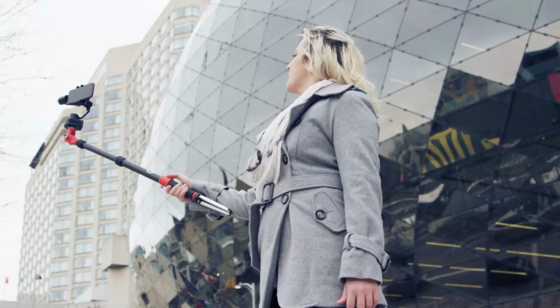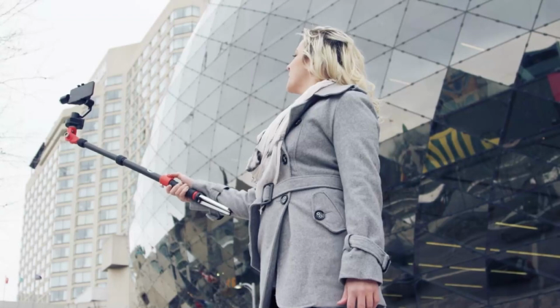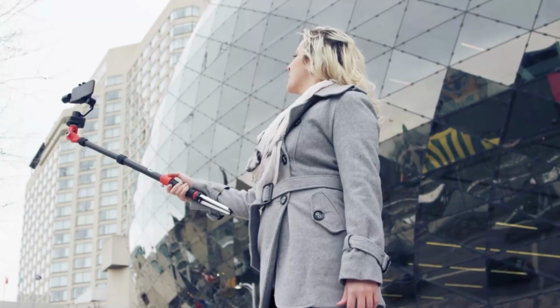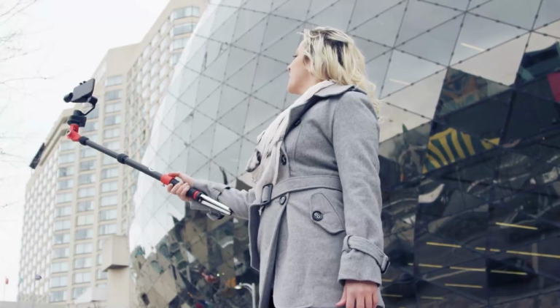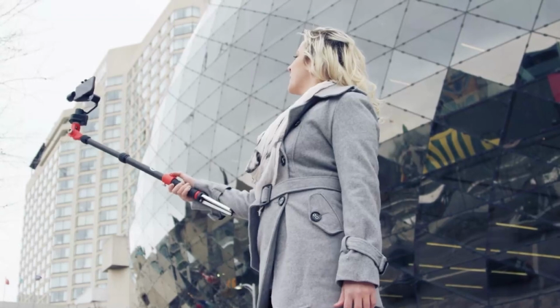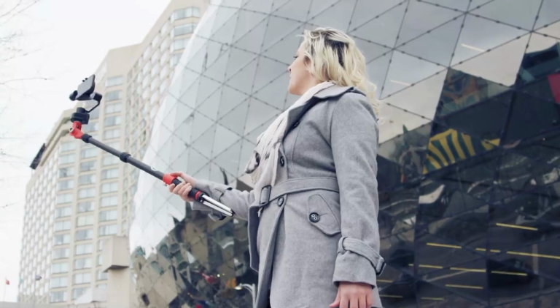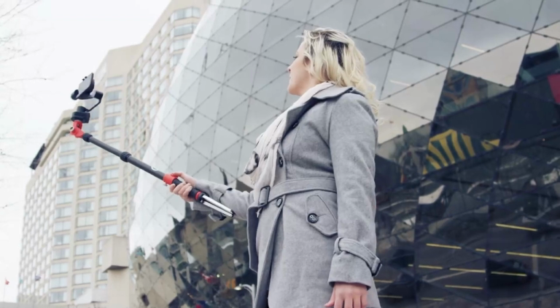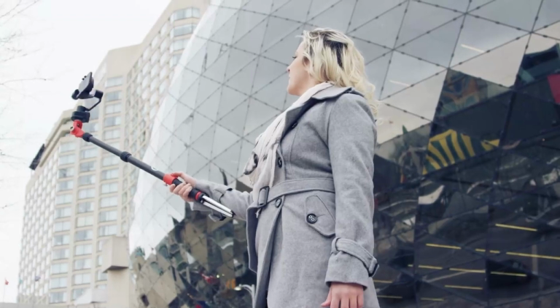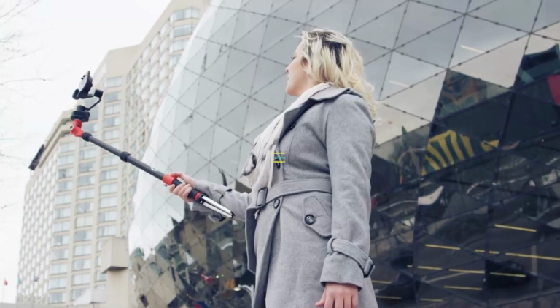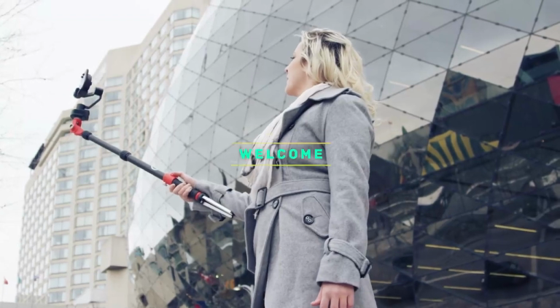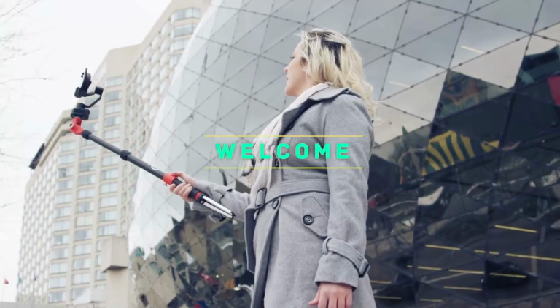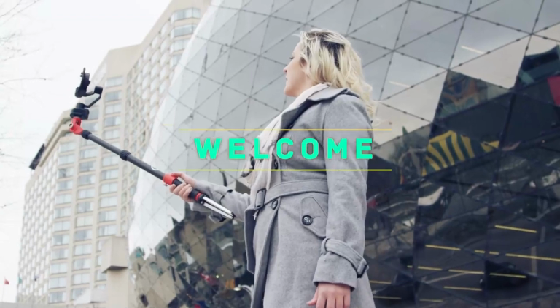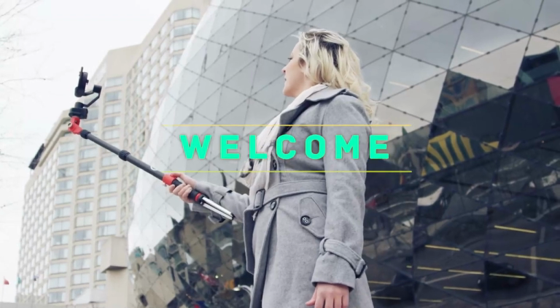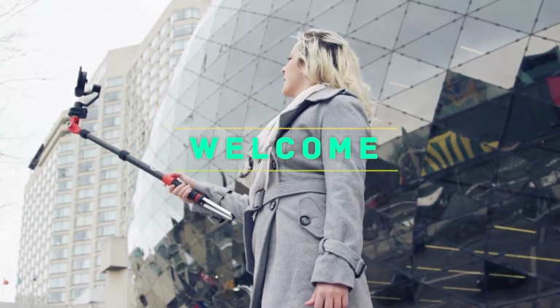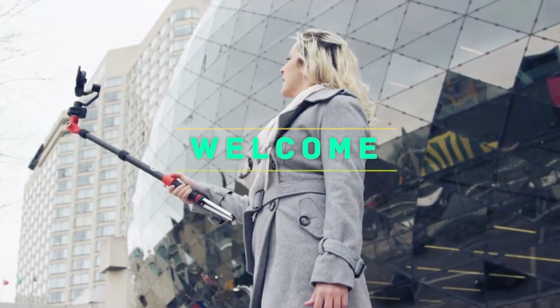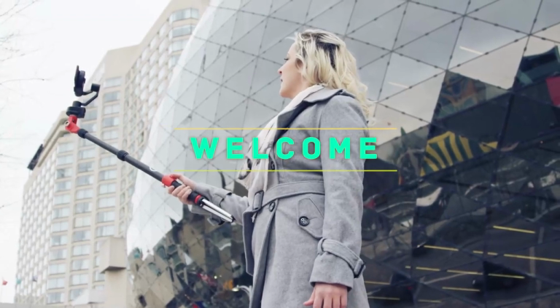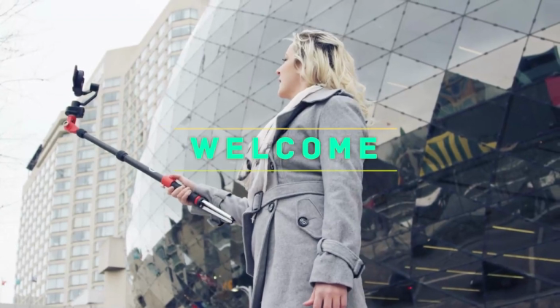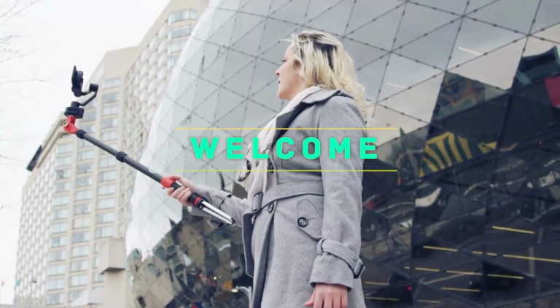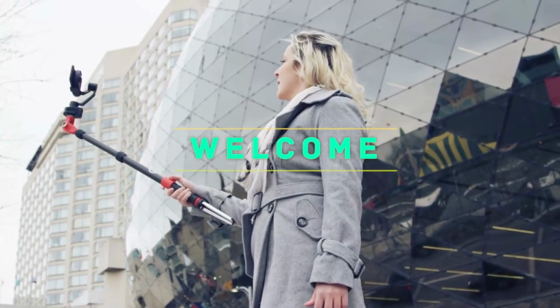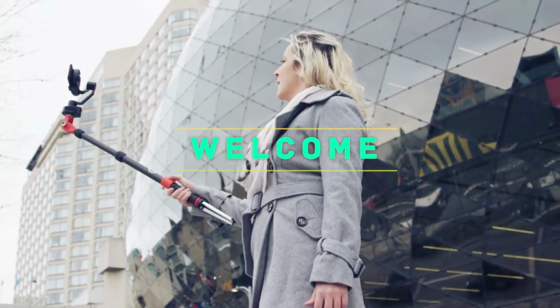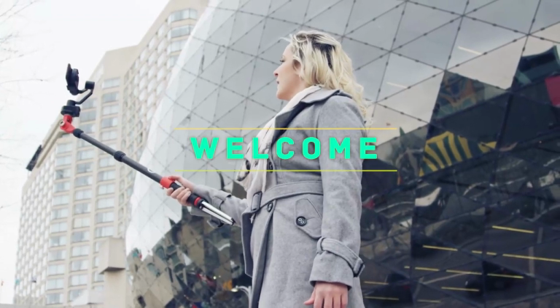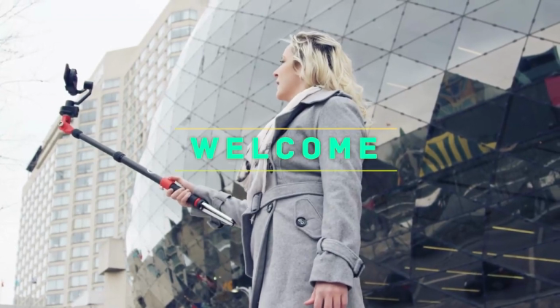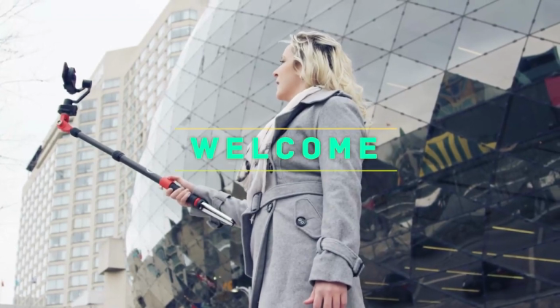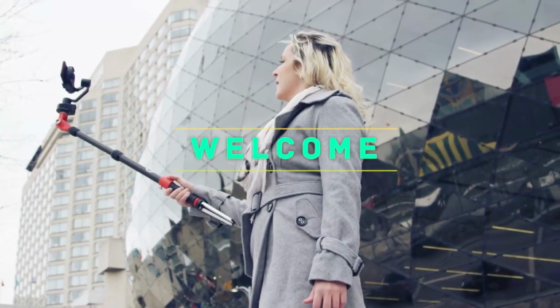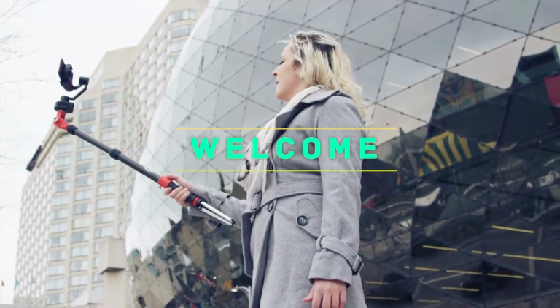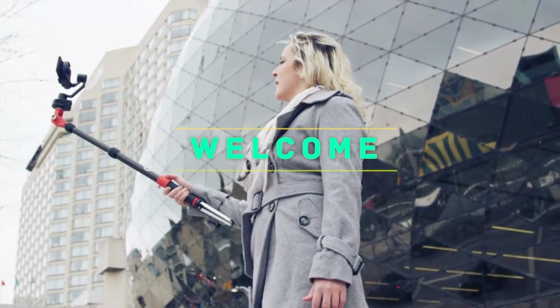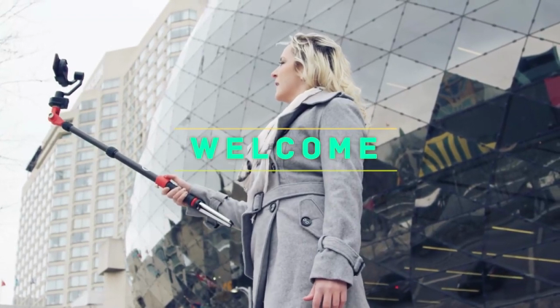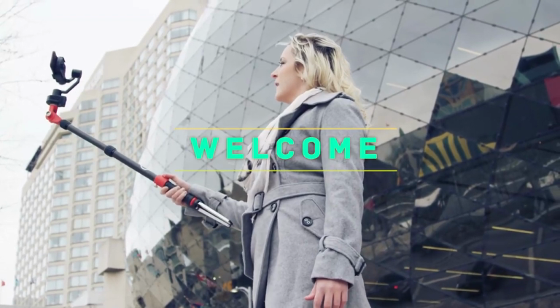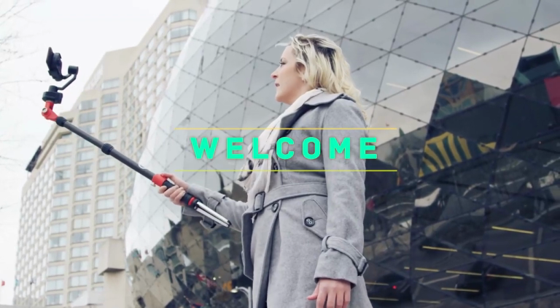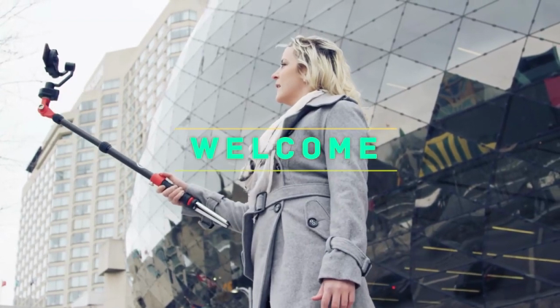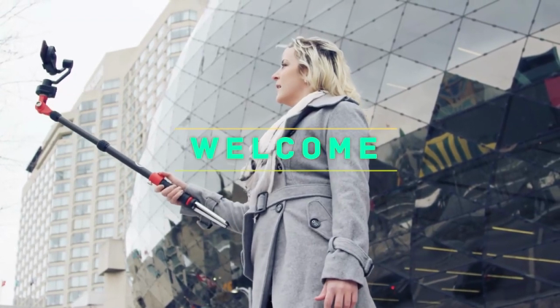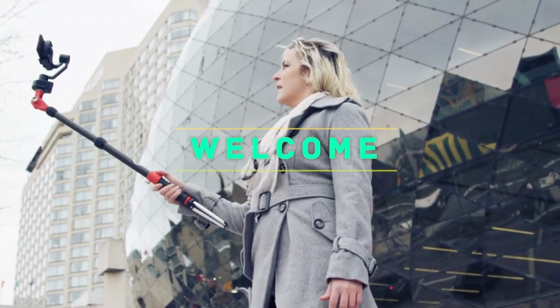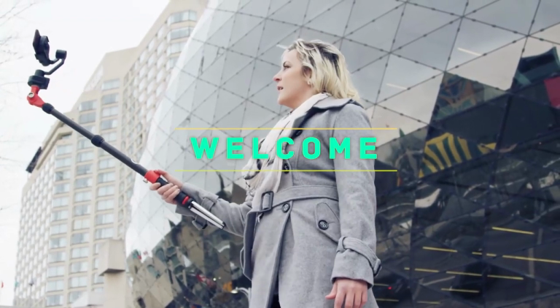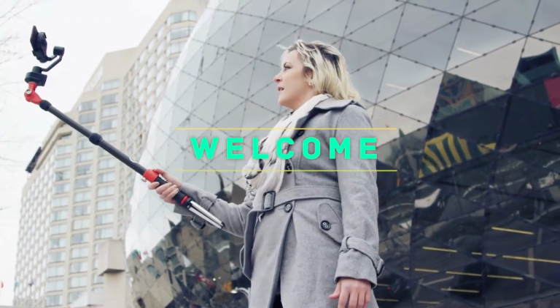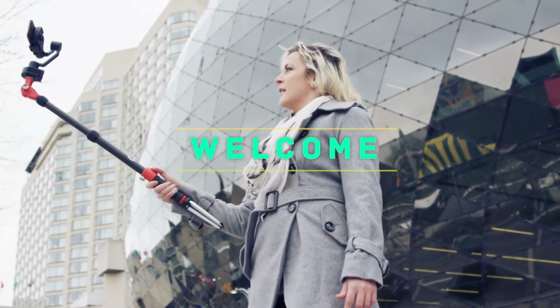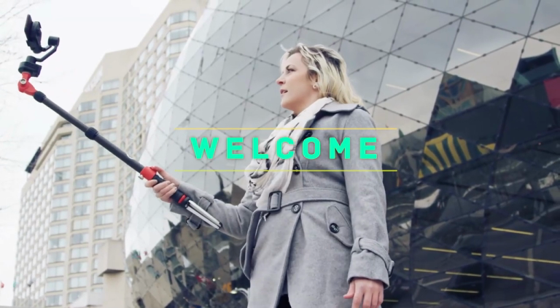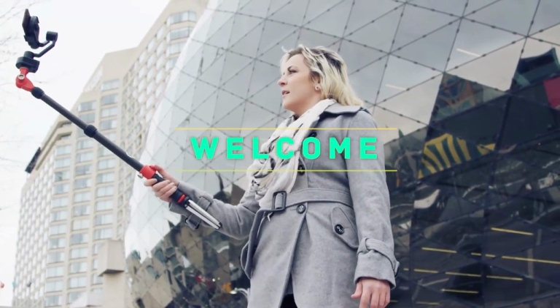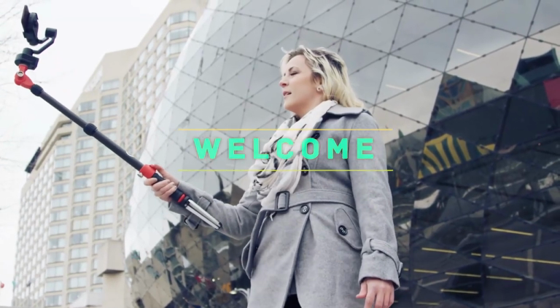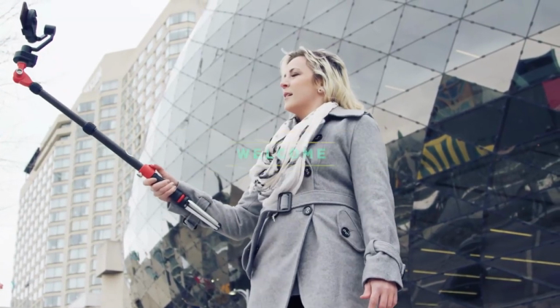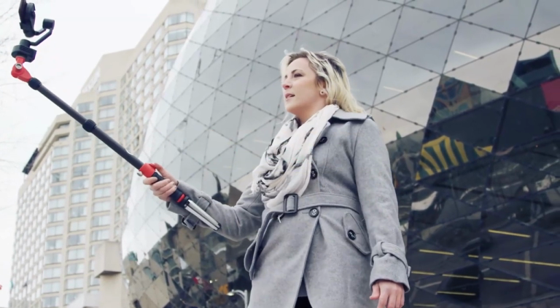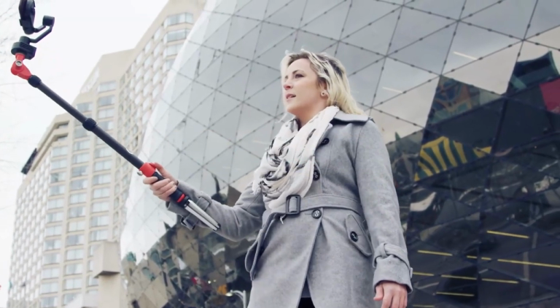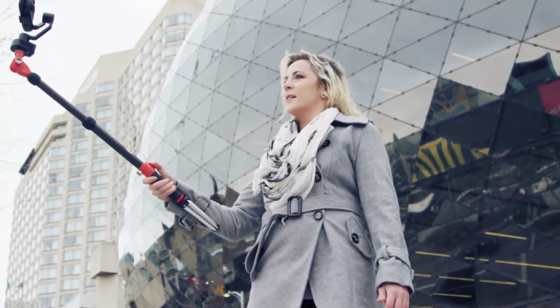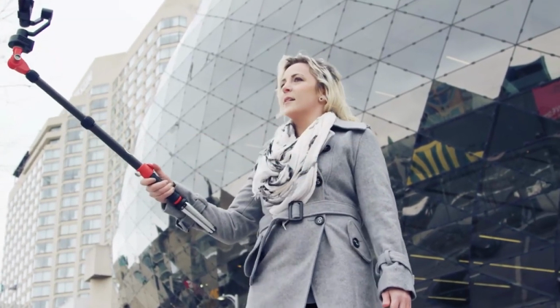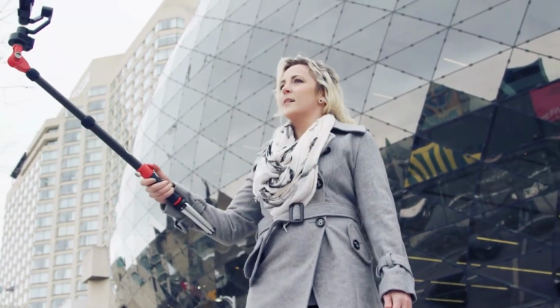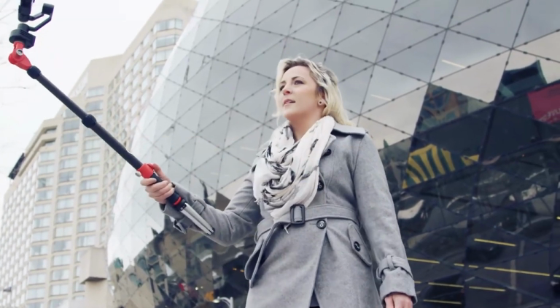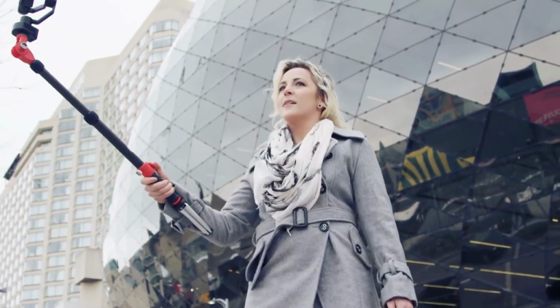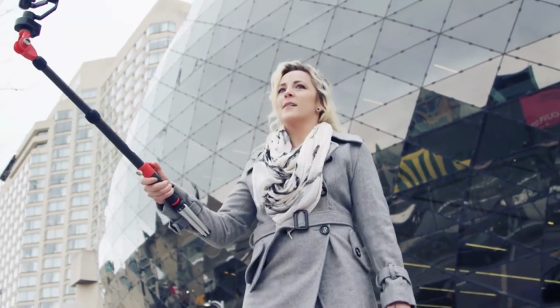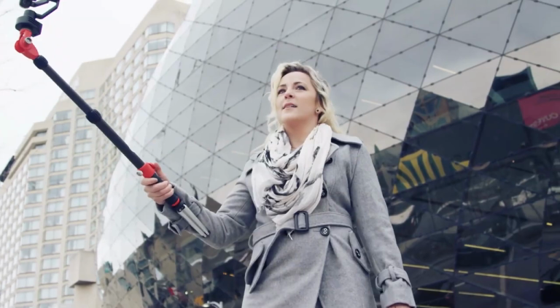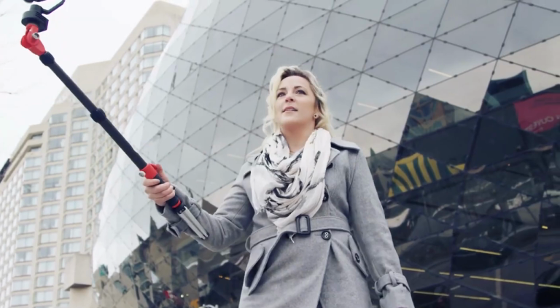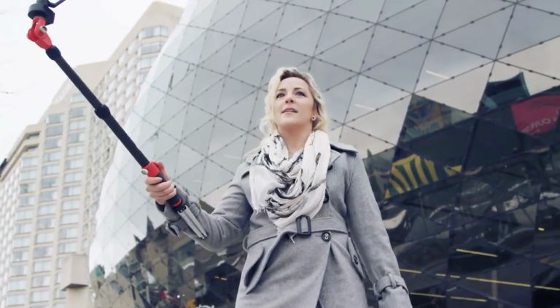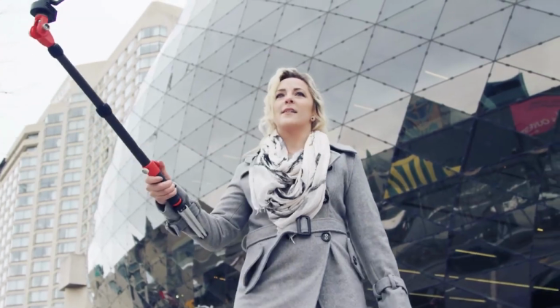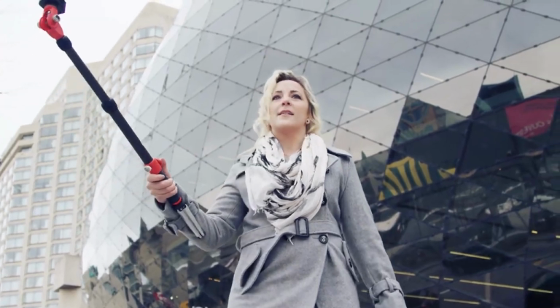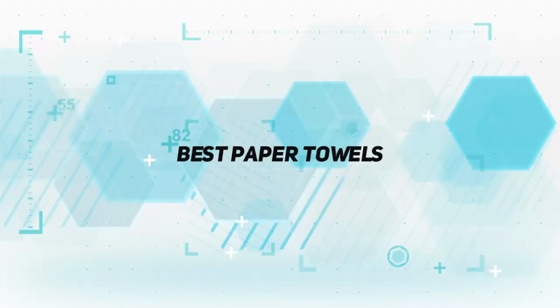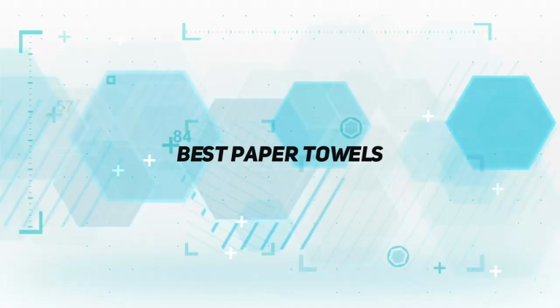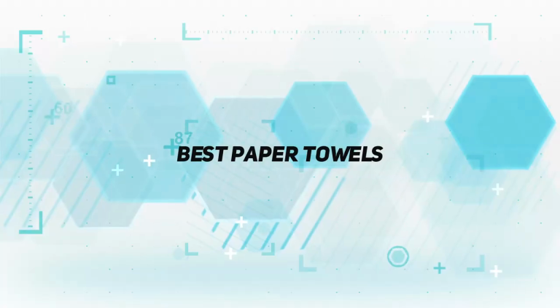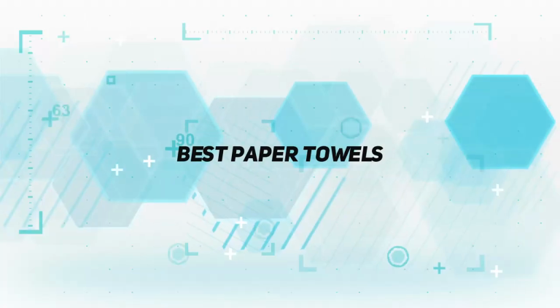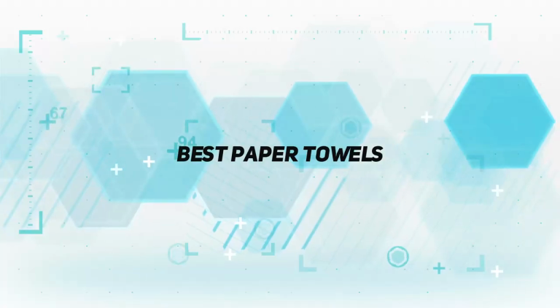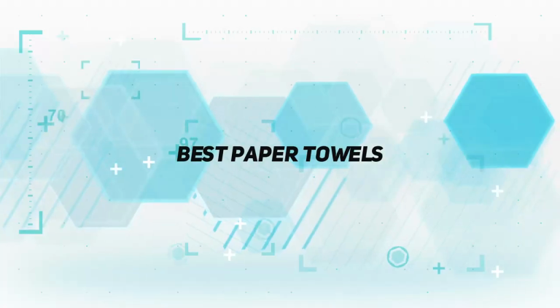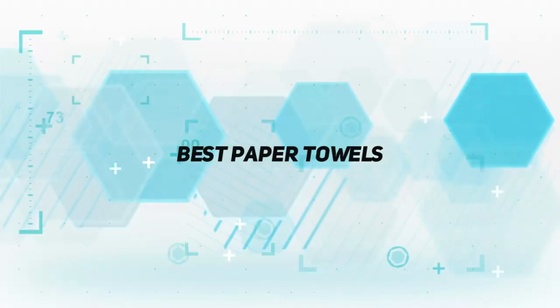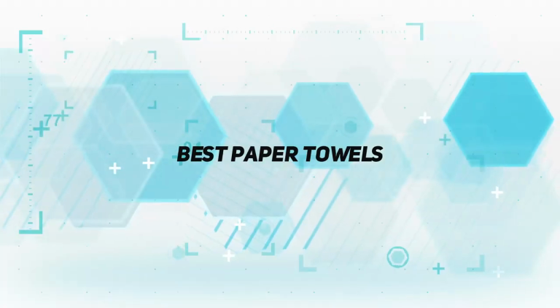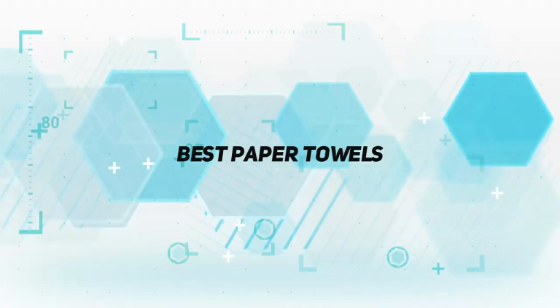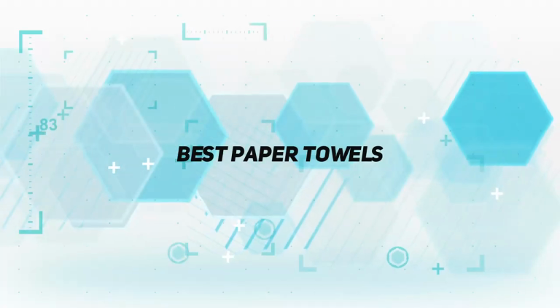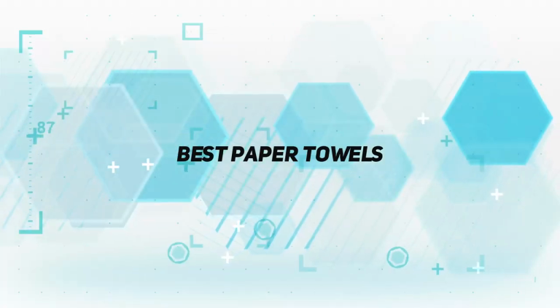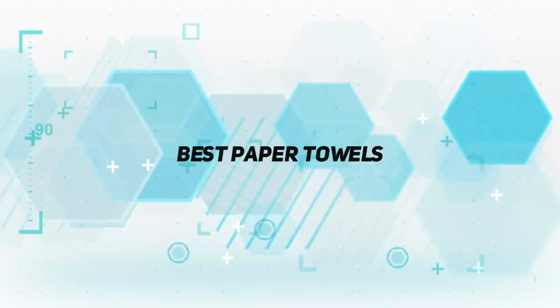Hey, welcome back to my channel. In this video, I'm going to talk about top 5 best paper towels.